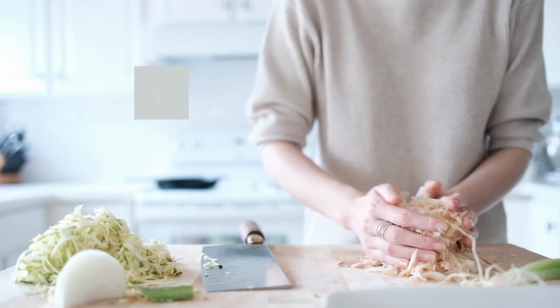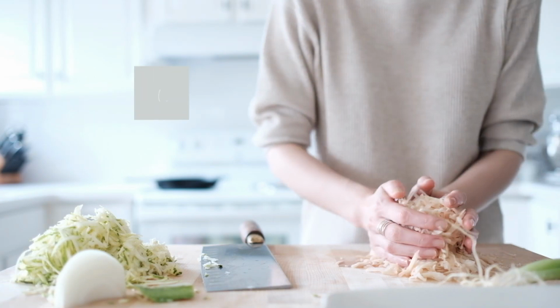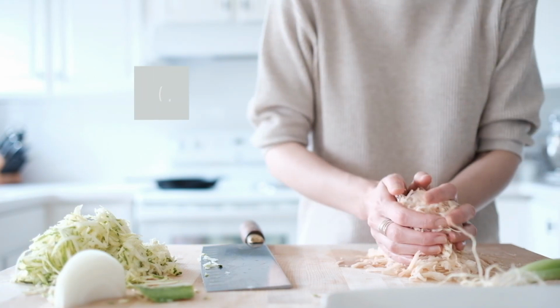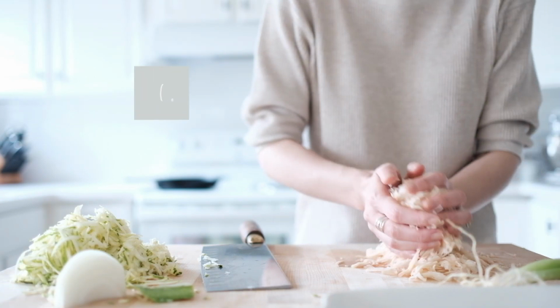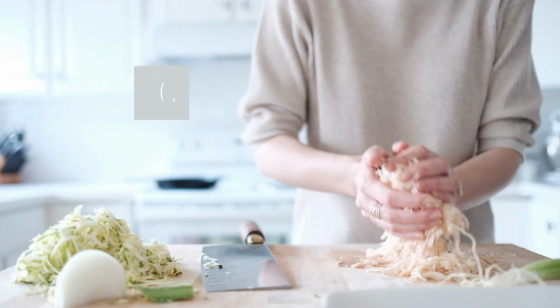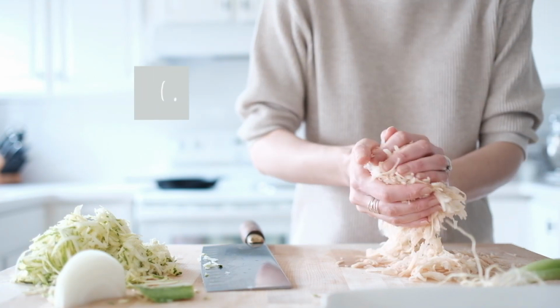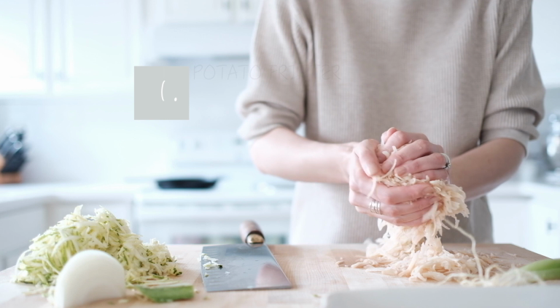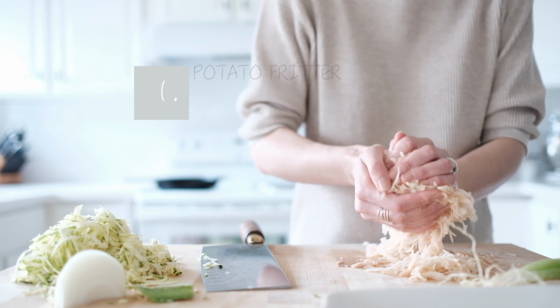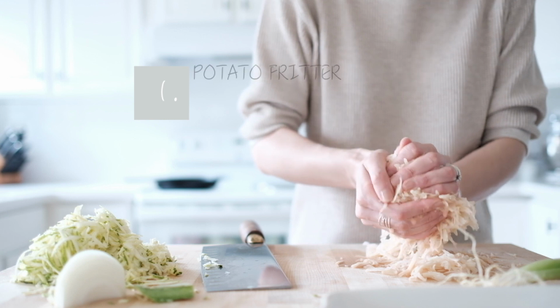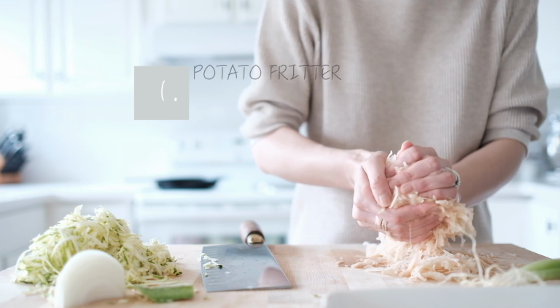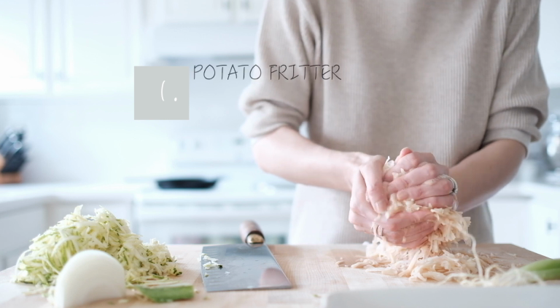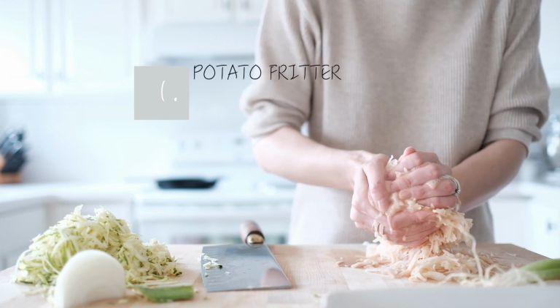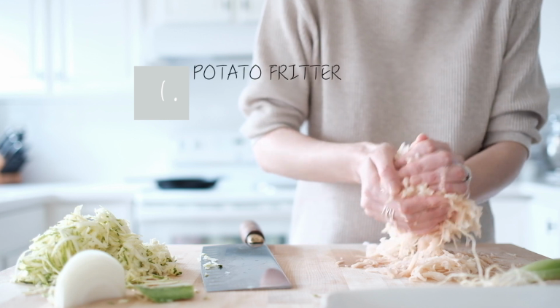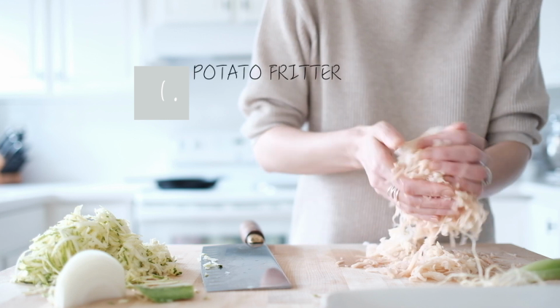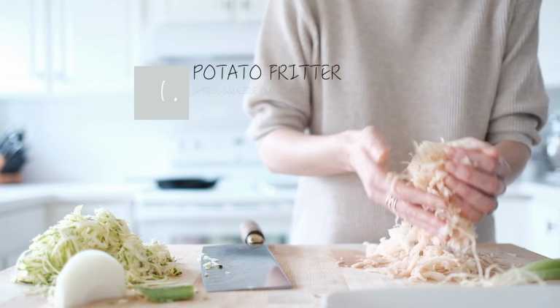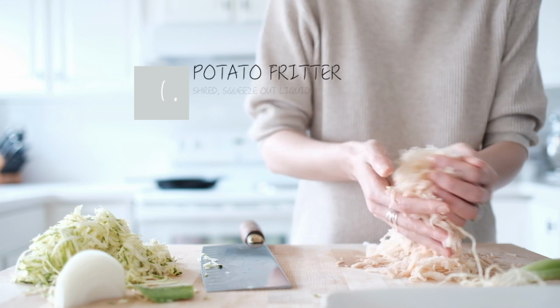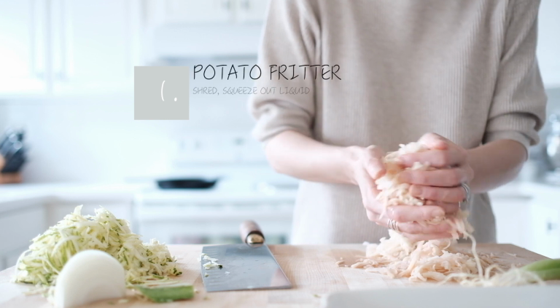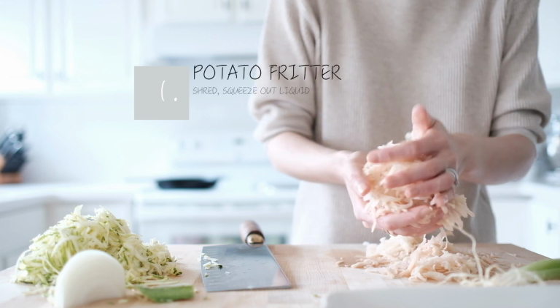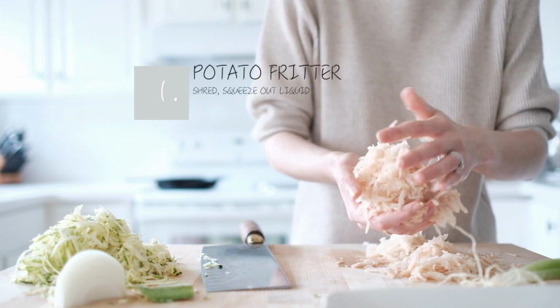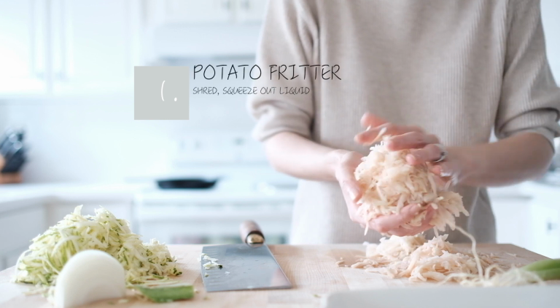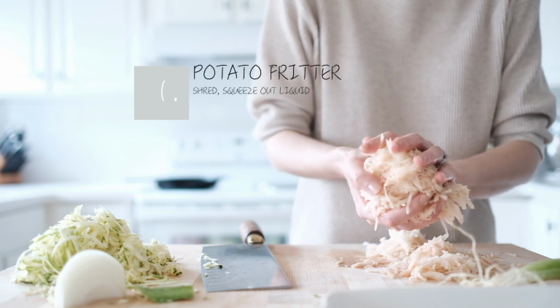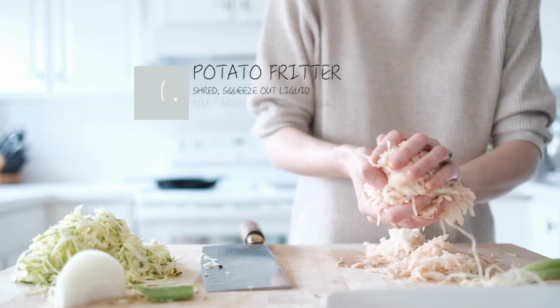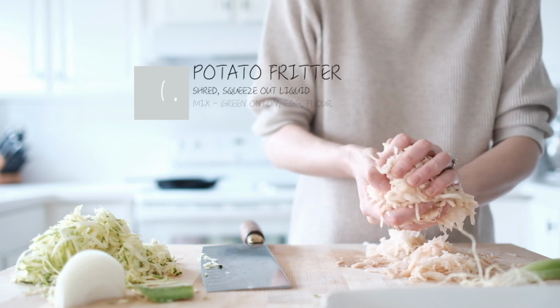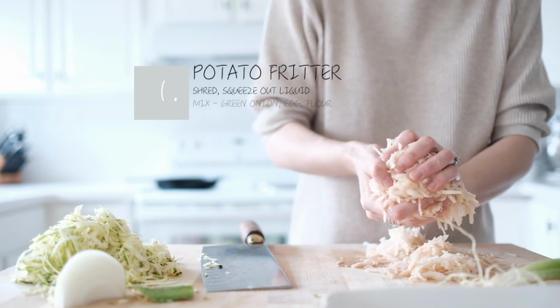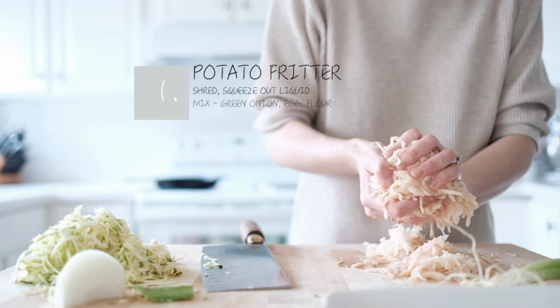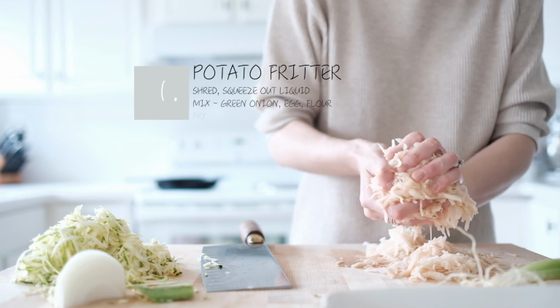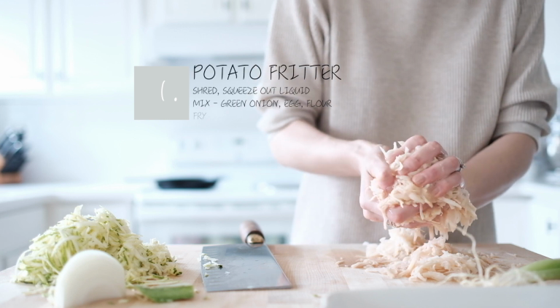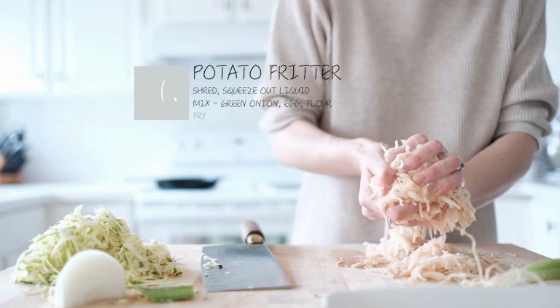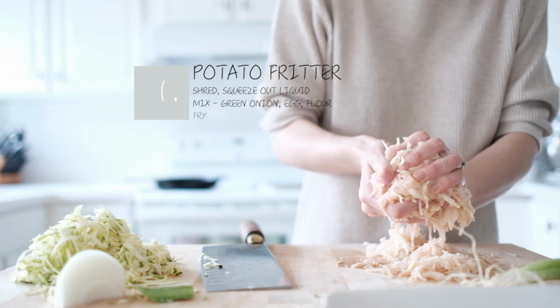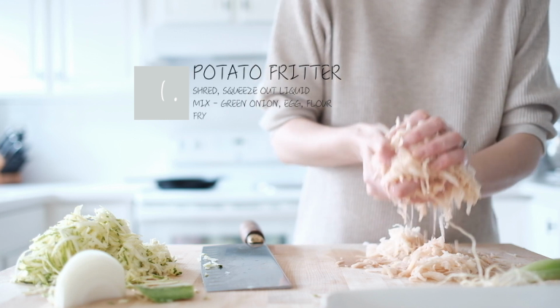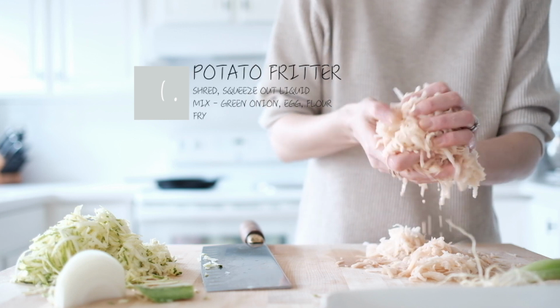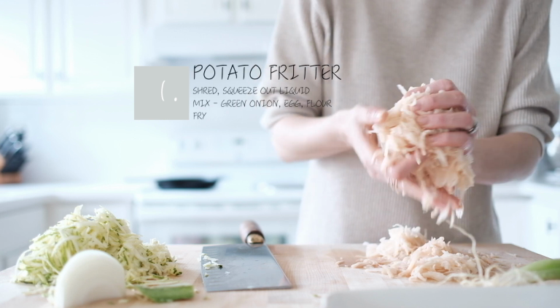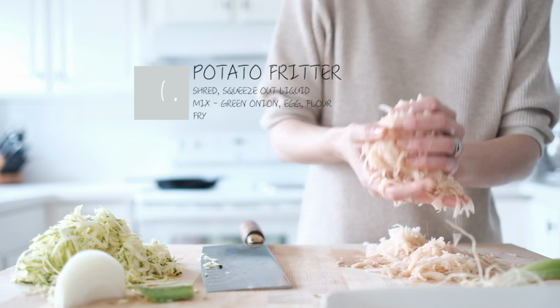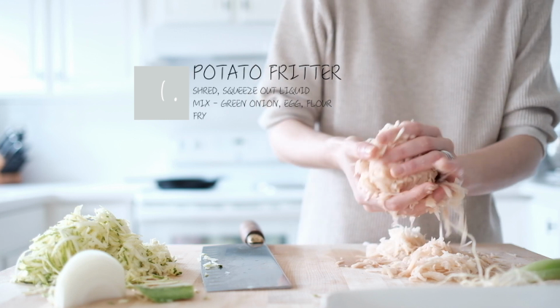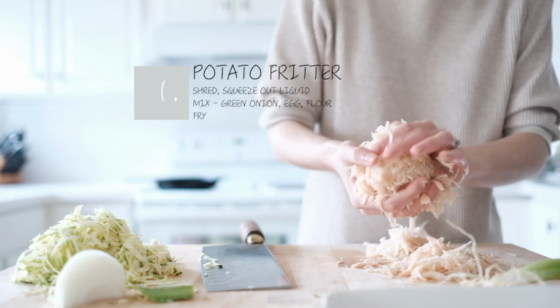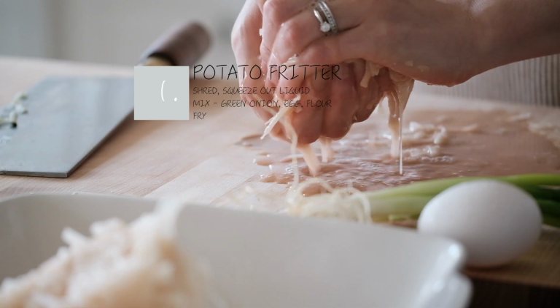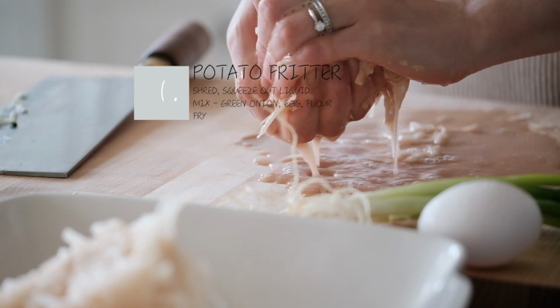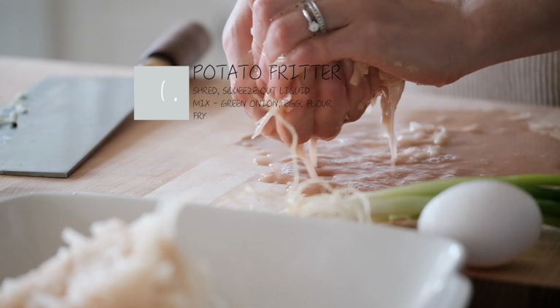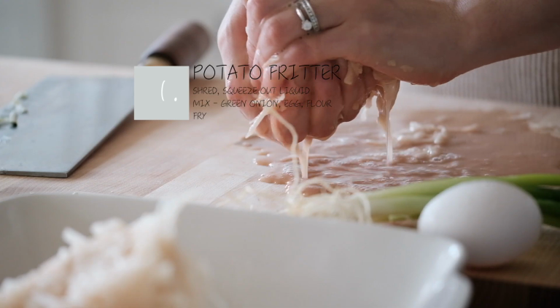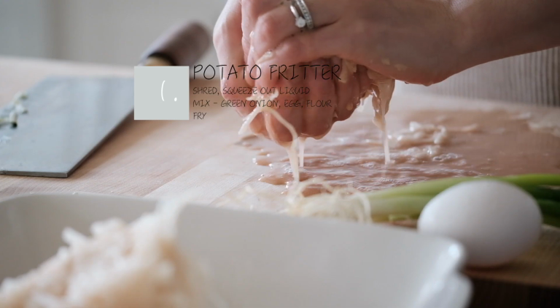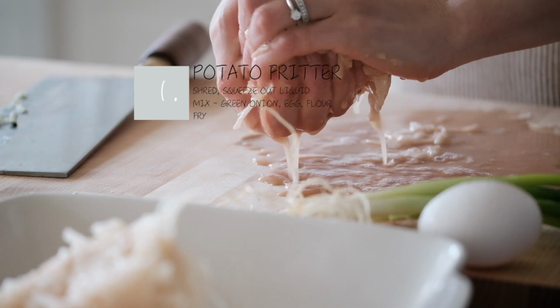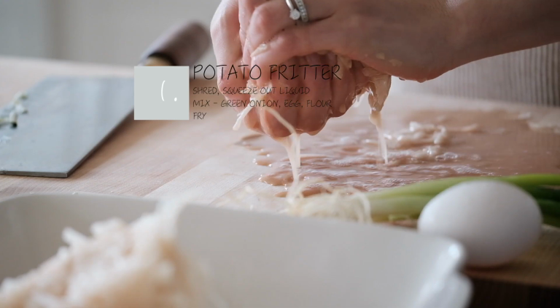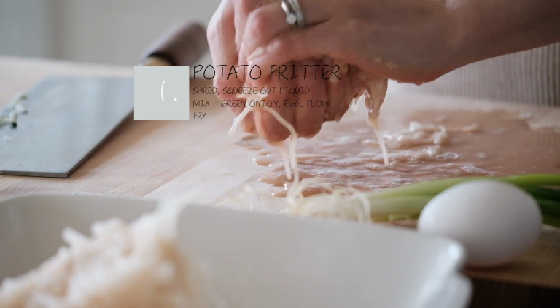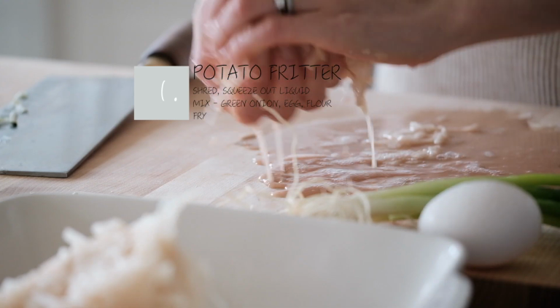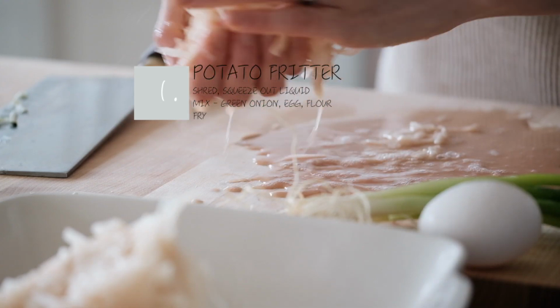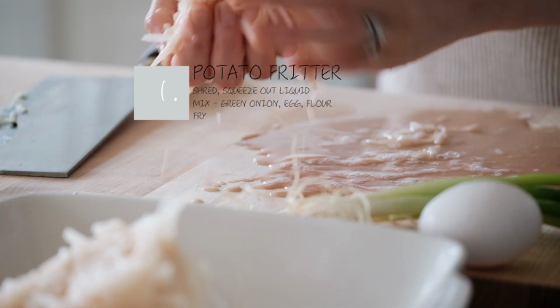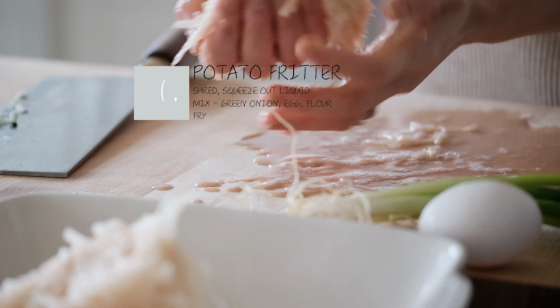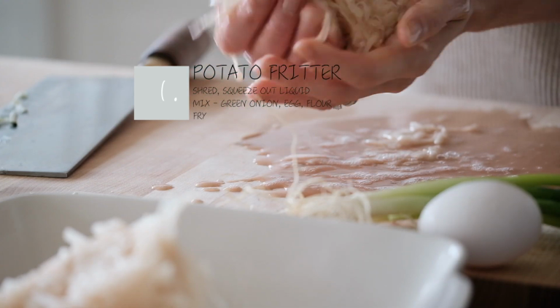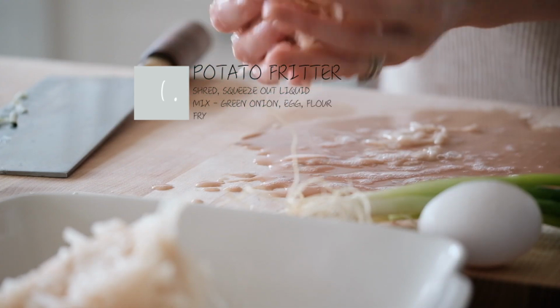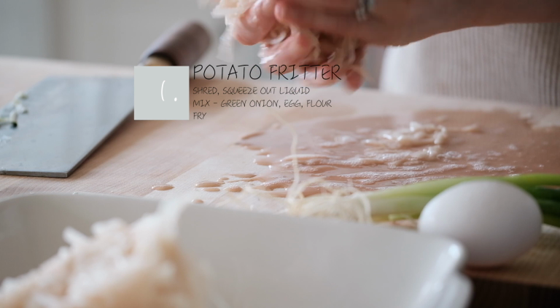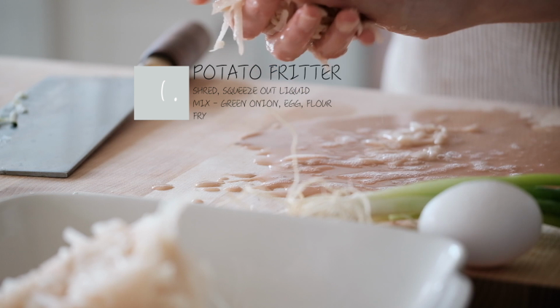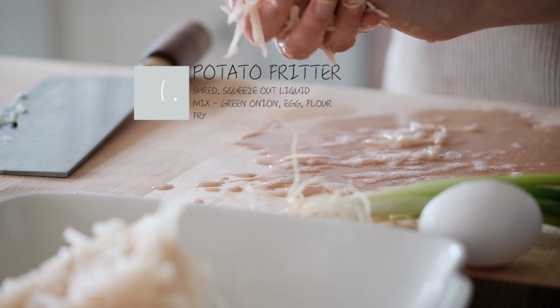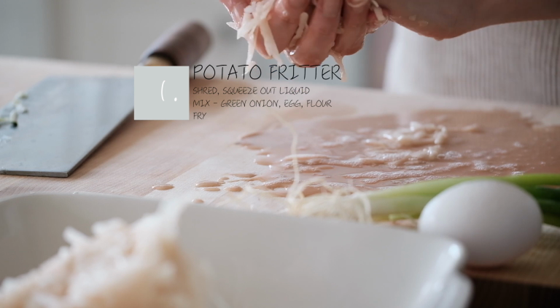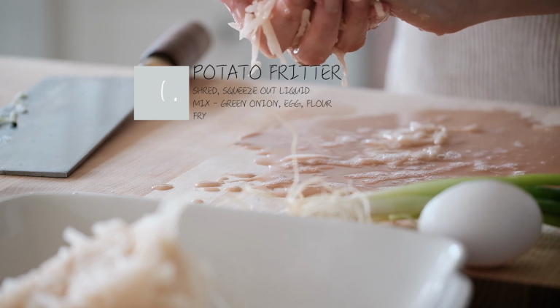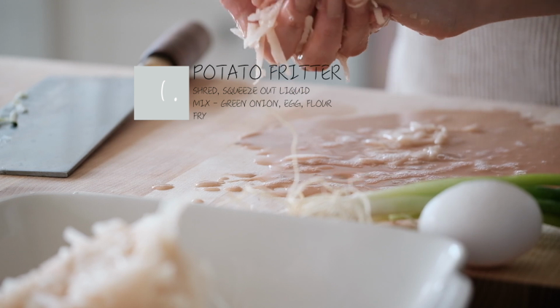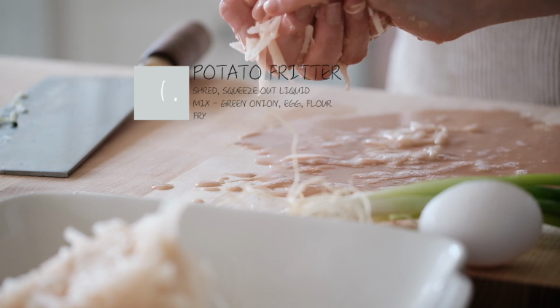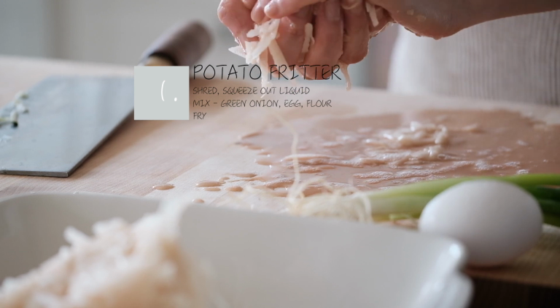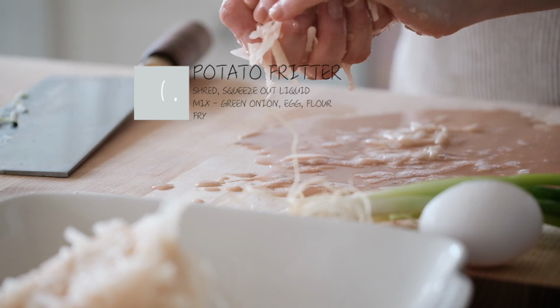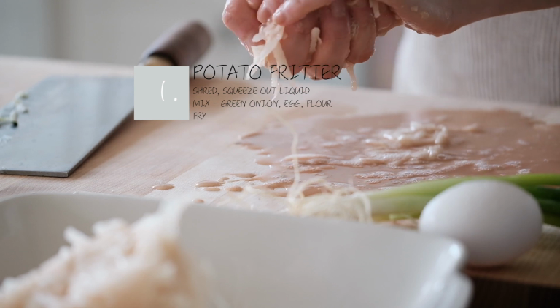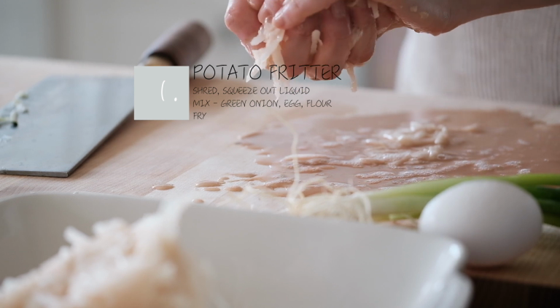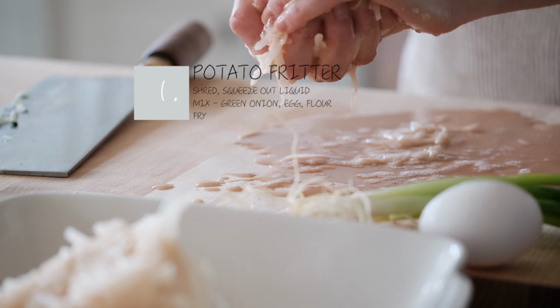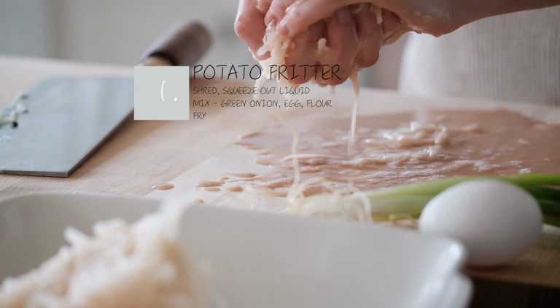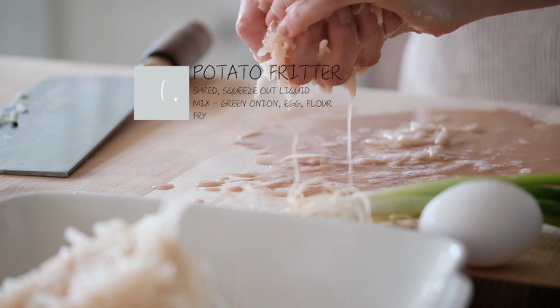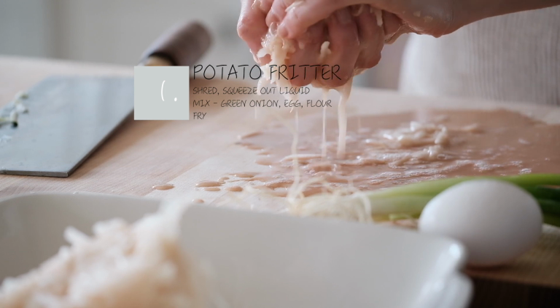For the potatoes, the first thing you need to do is squeeze out the excess liquid. You need to do this before you can move on — you see Amy doing it here.